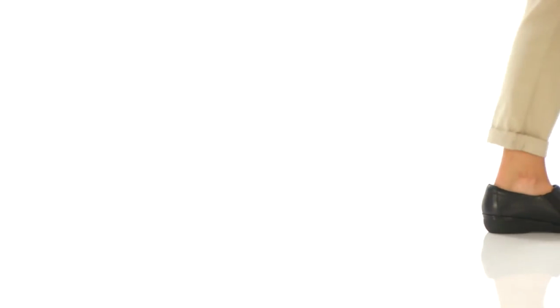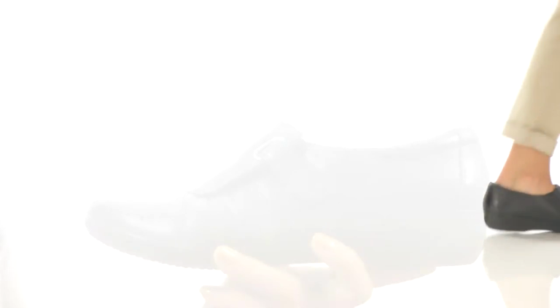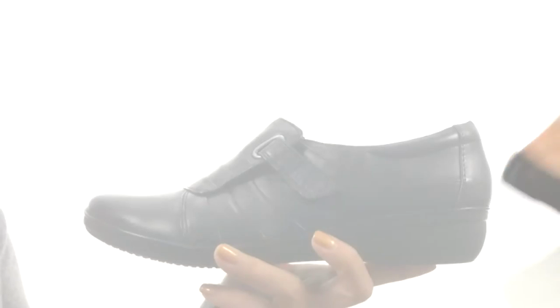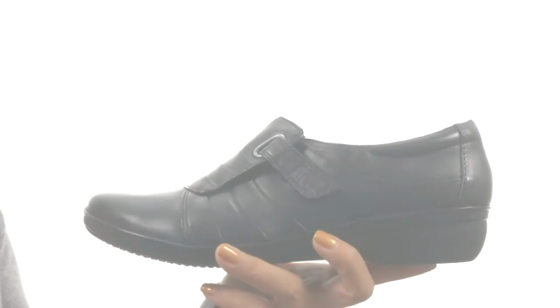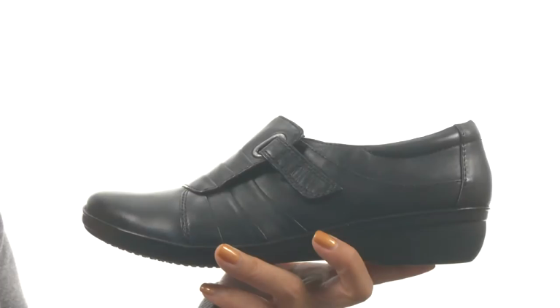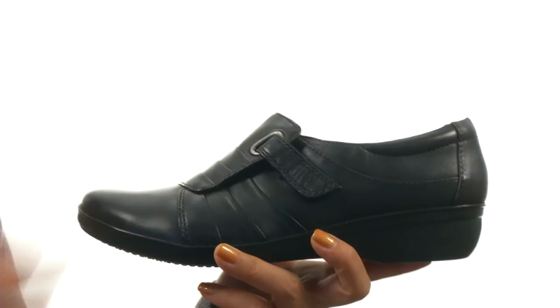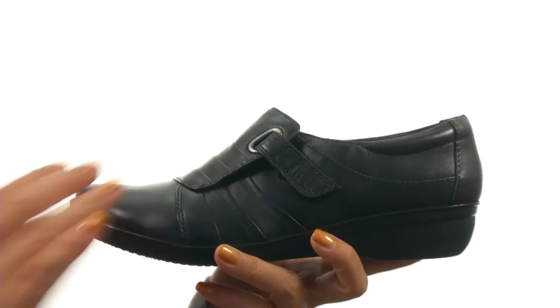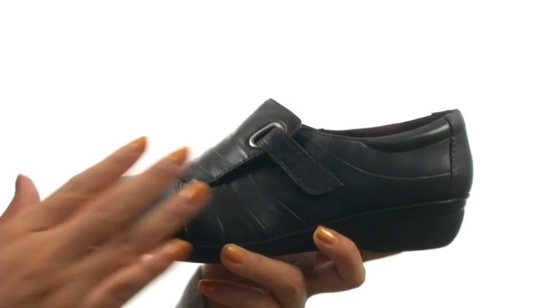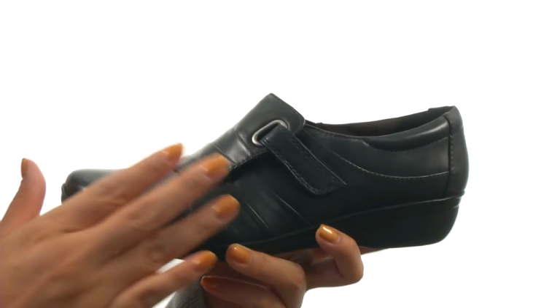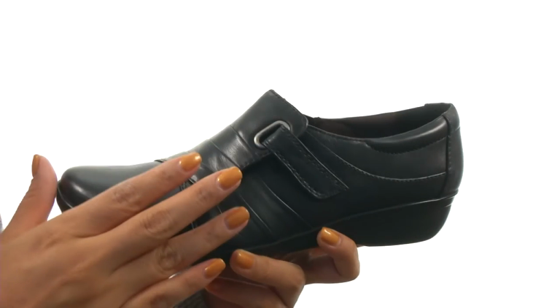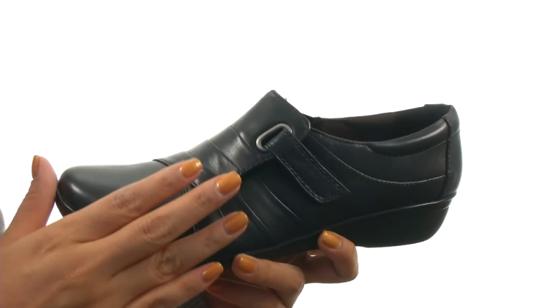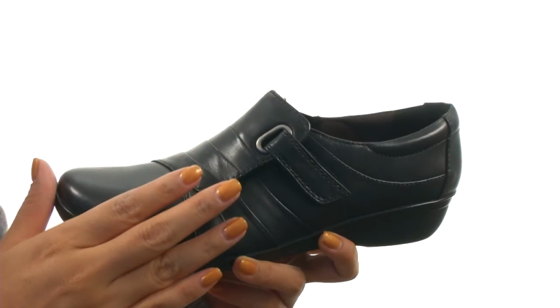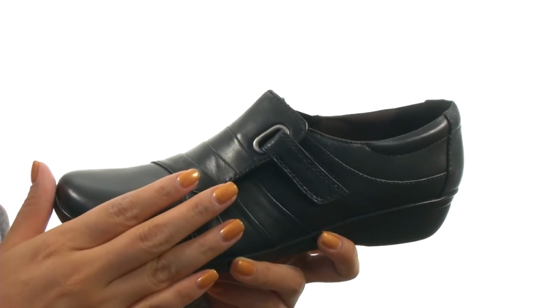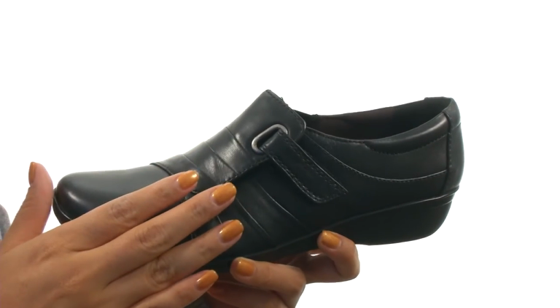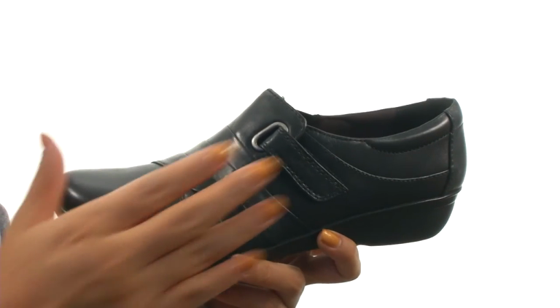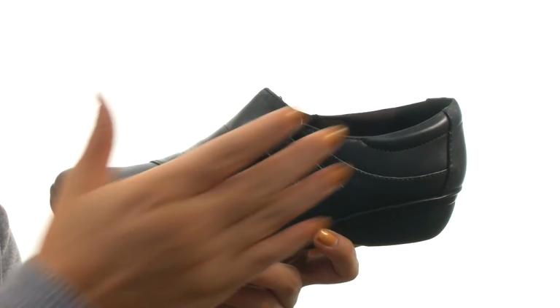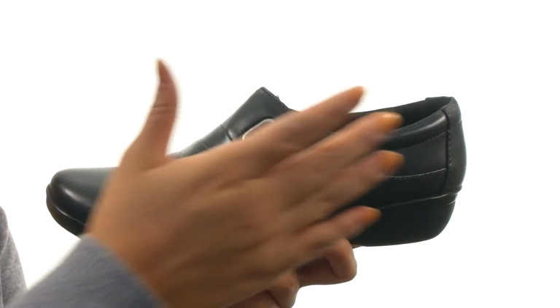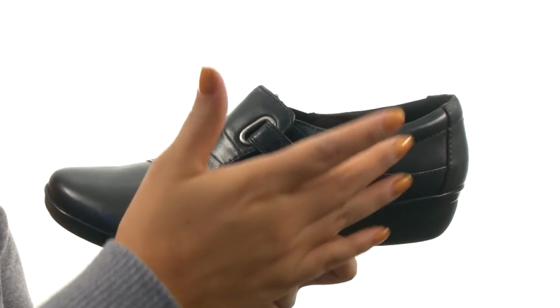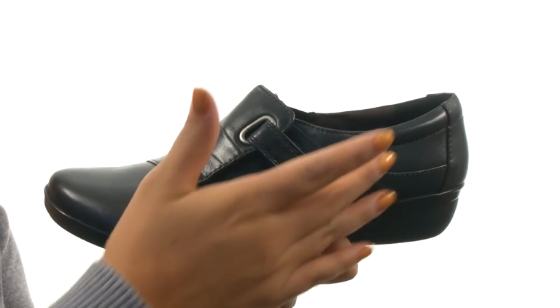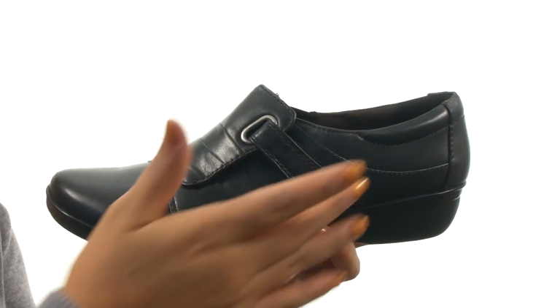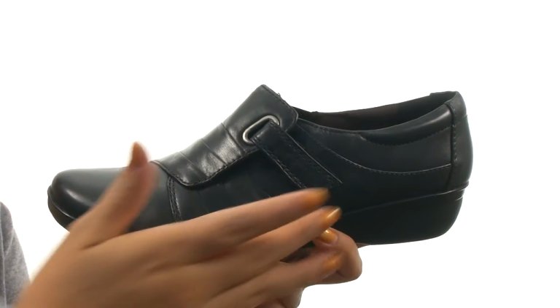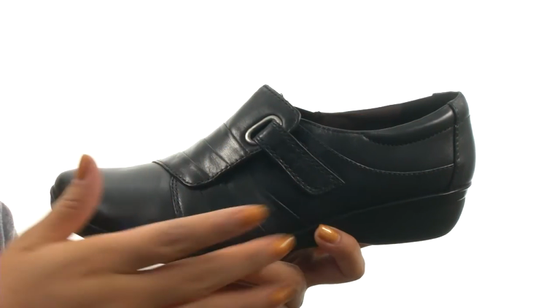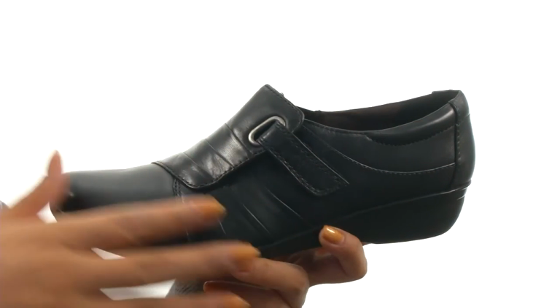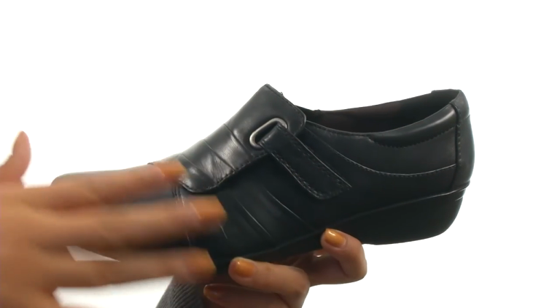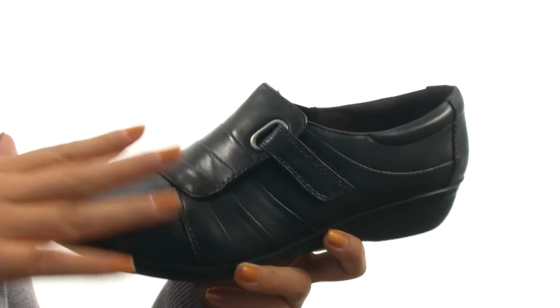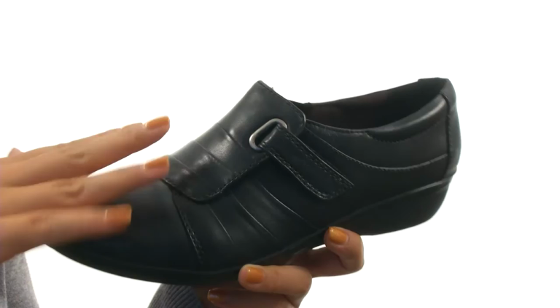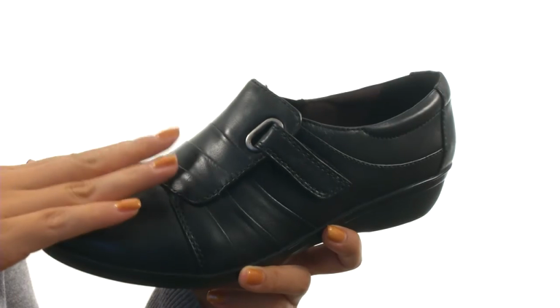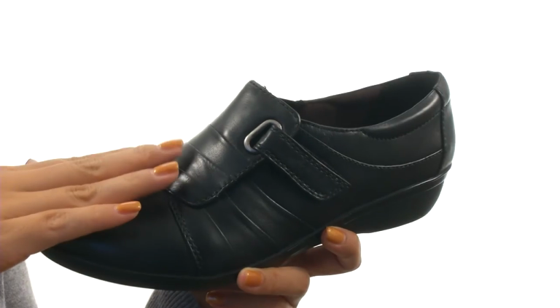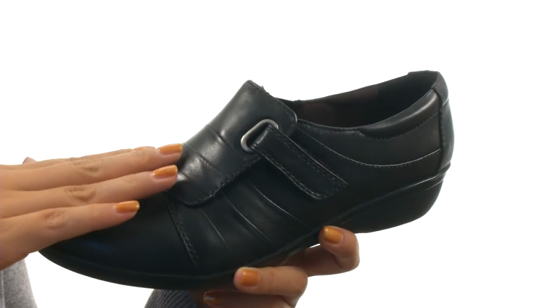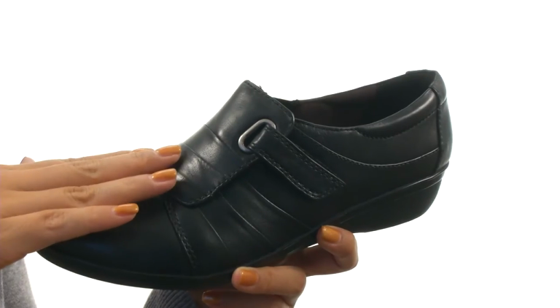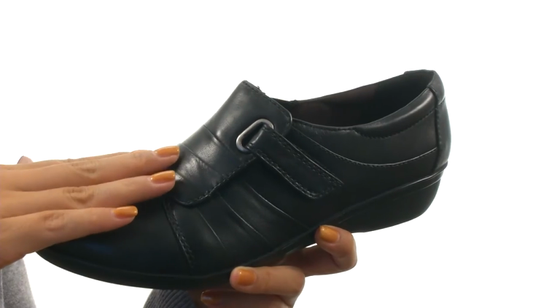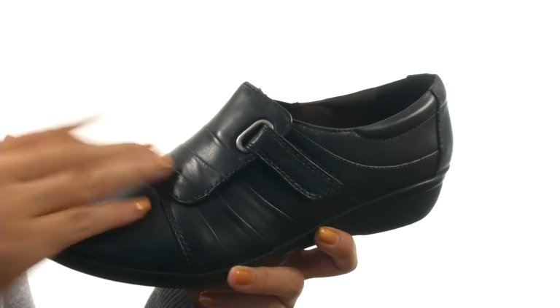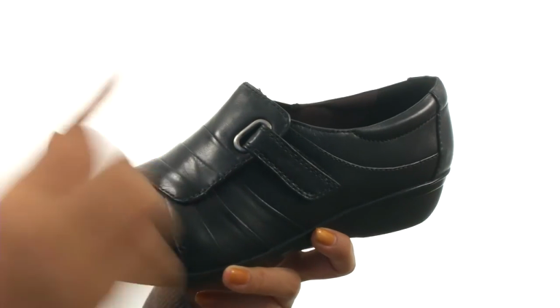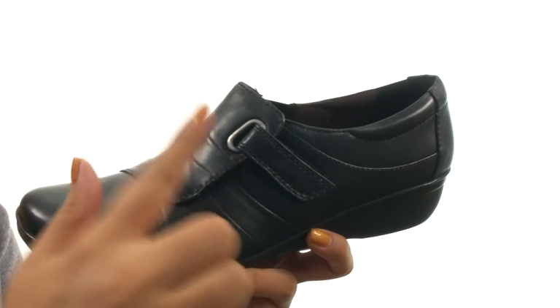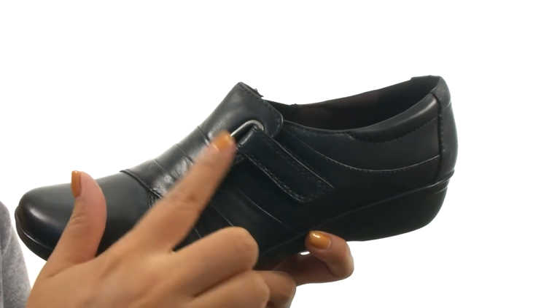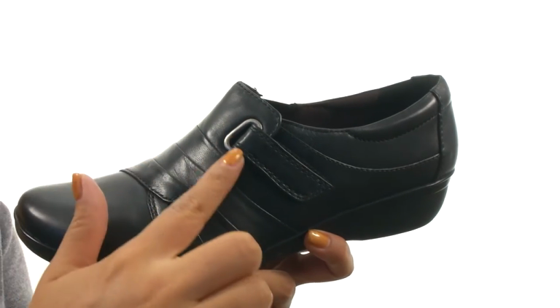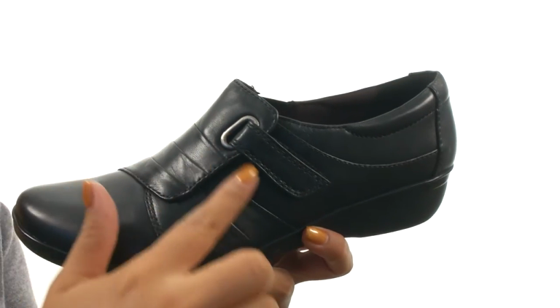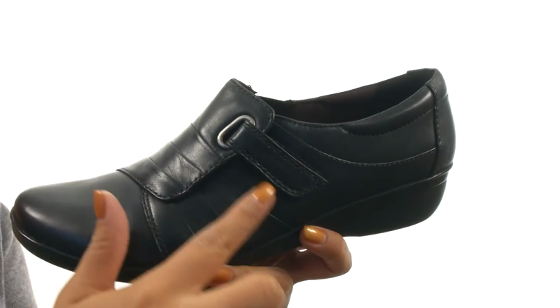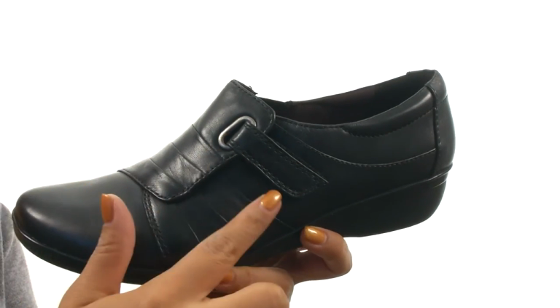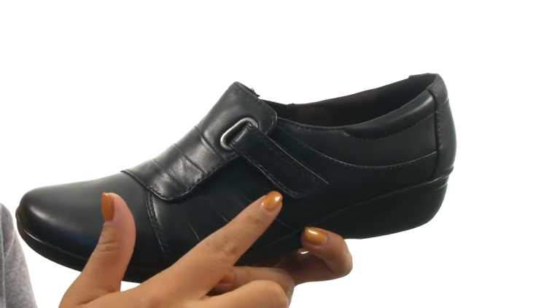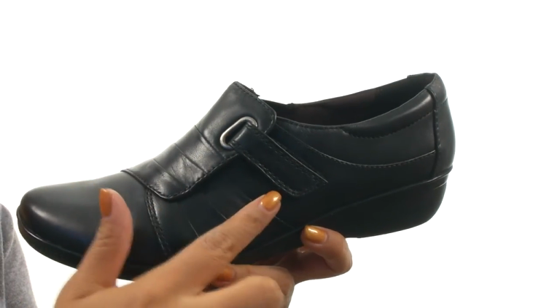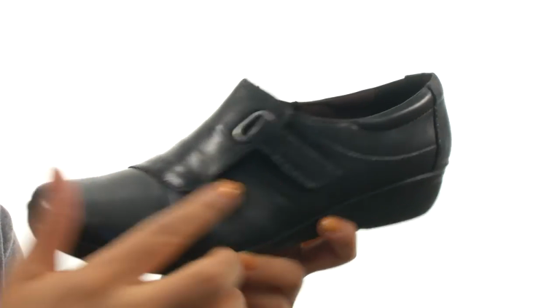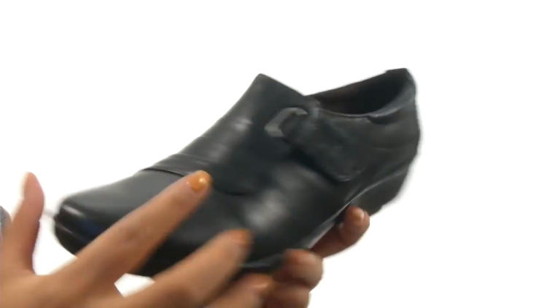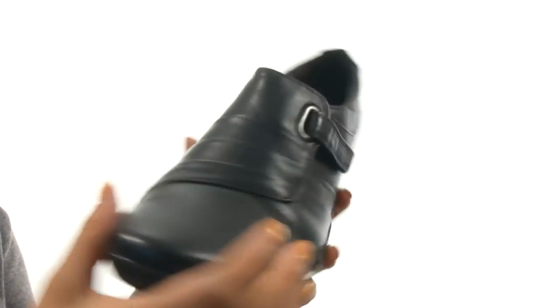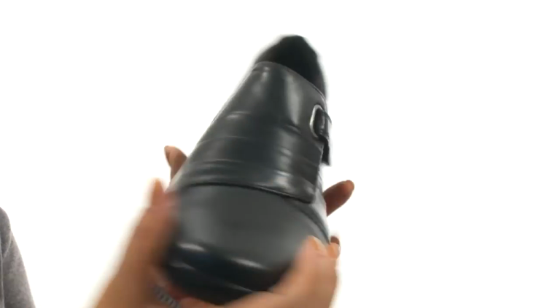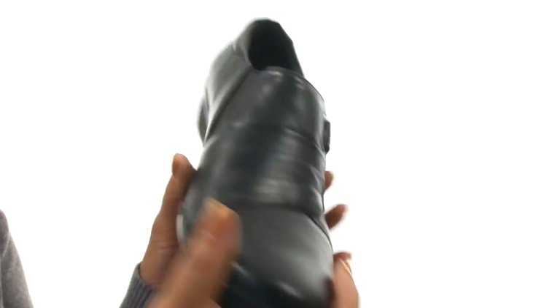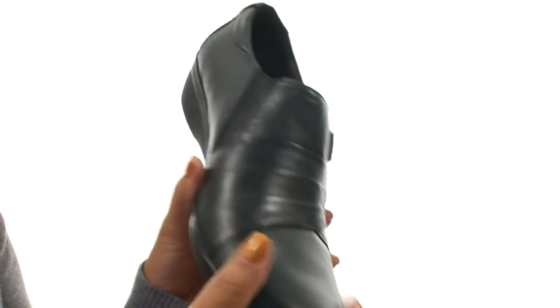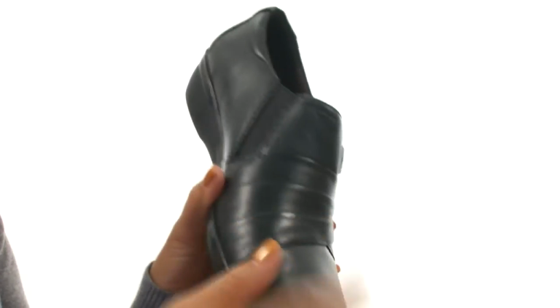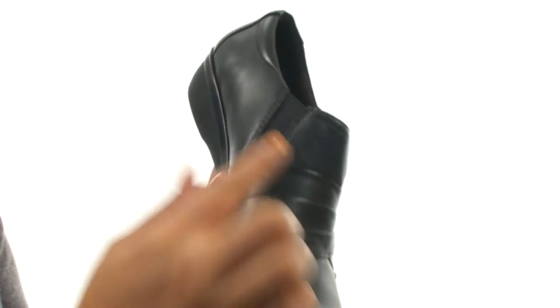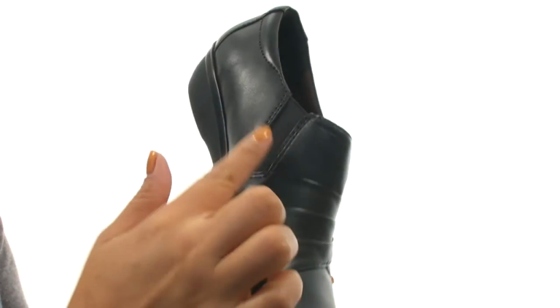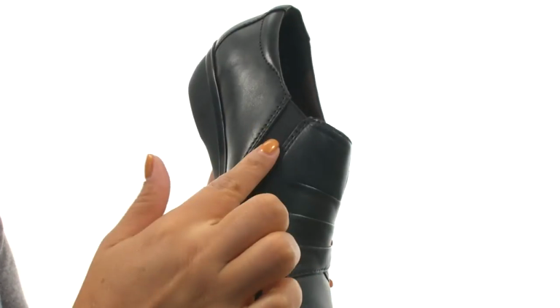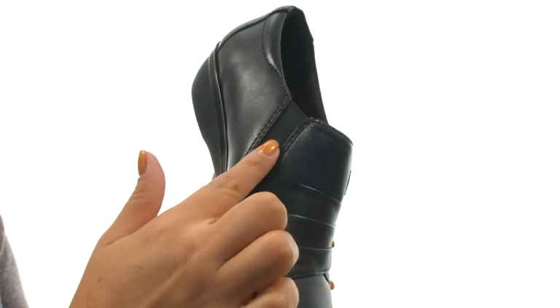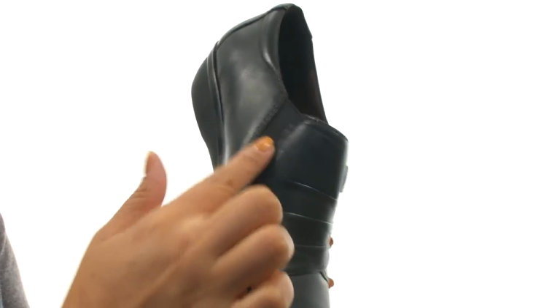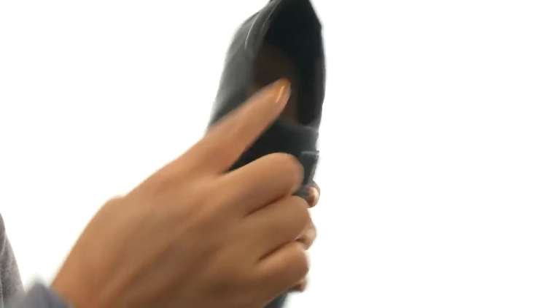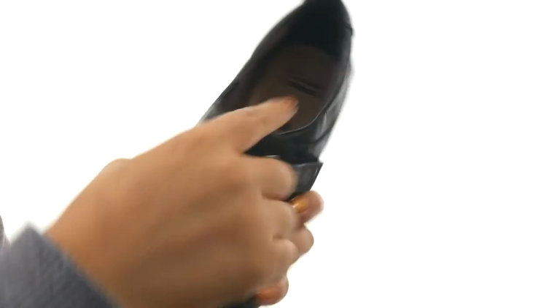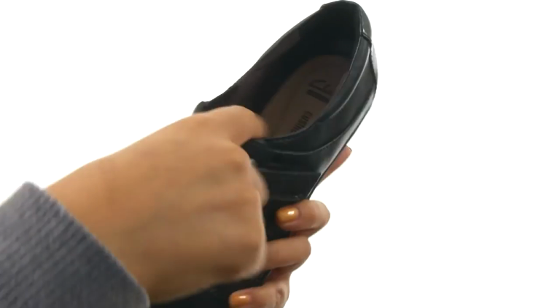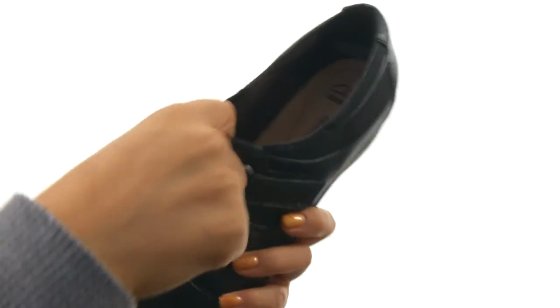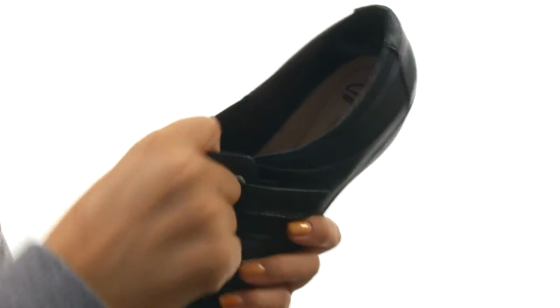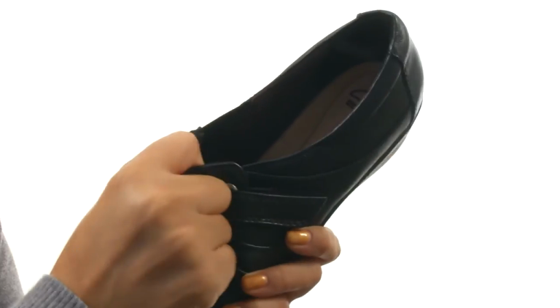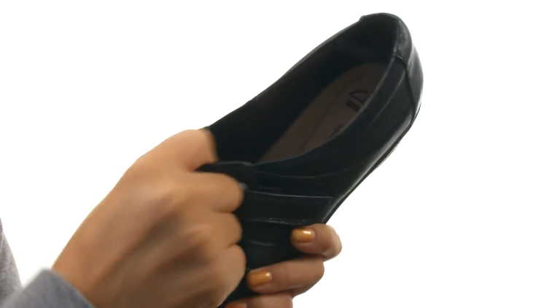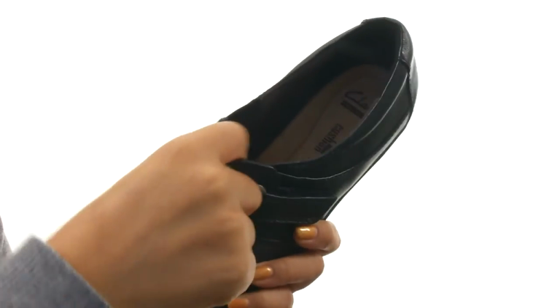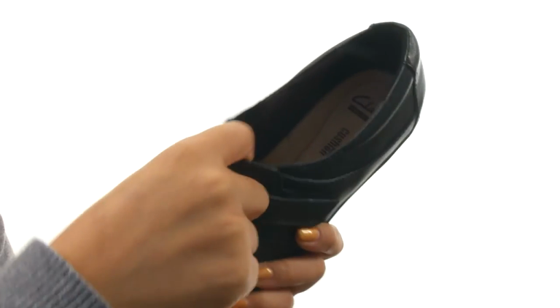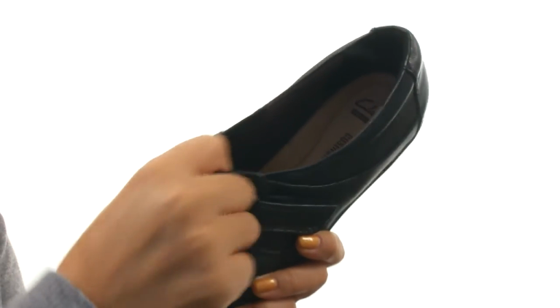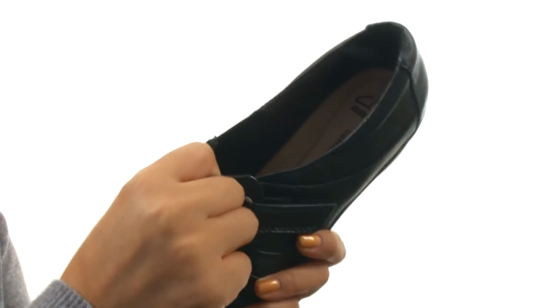Here we have a nice leather upper with pleated details for added style. There's a hook and loop closure and goring on the side for a comfortable fit.